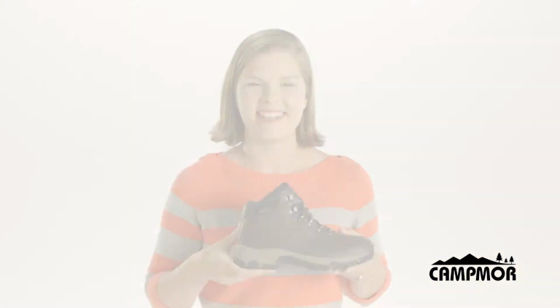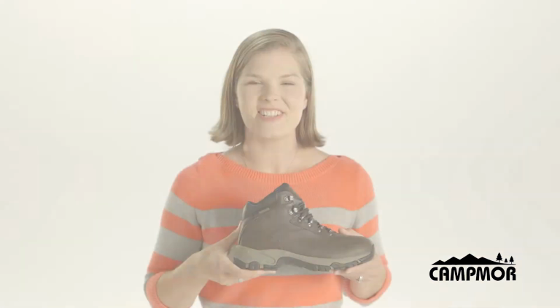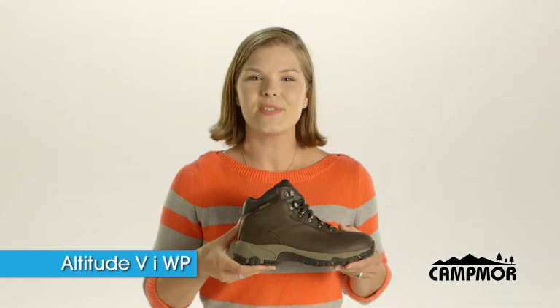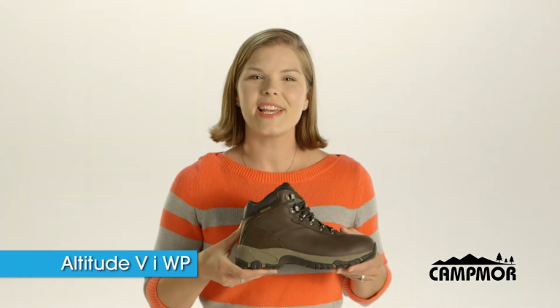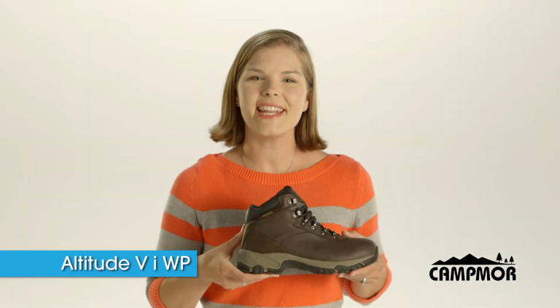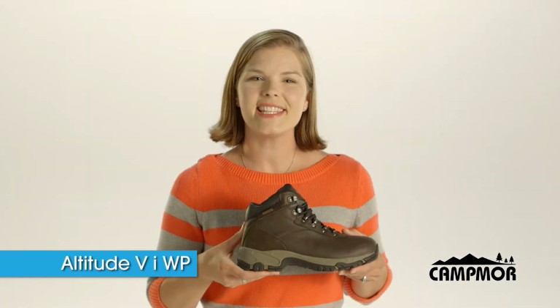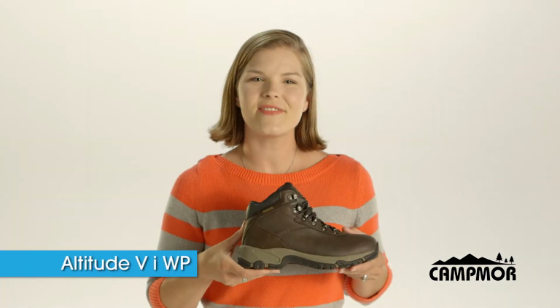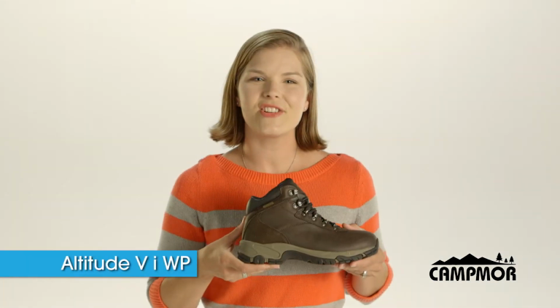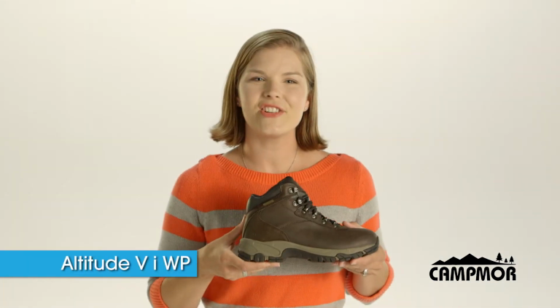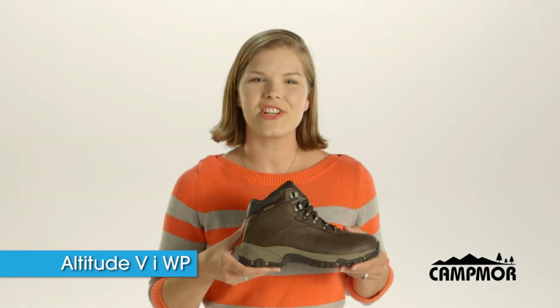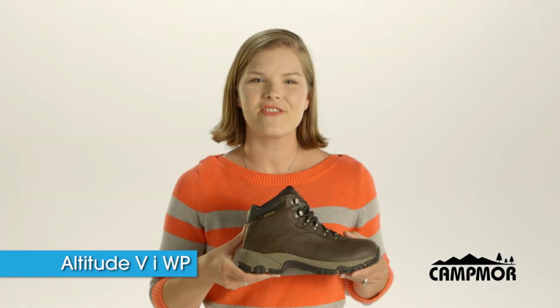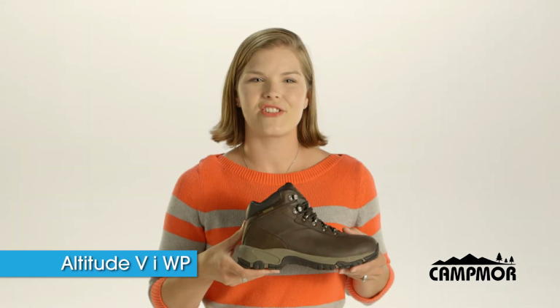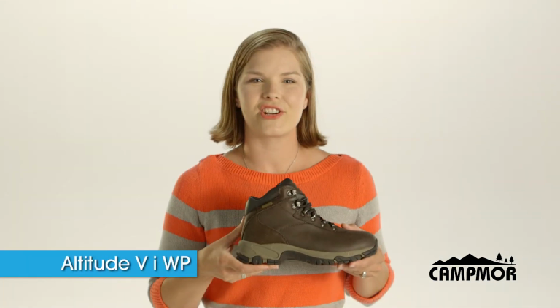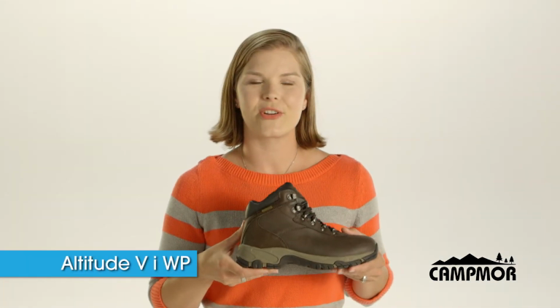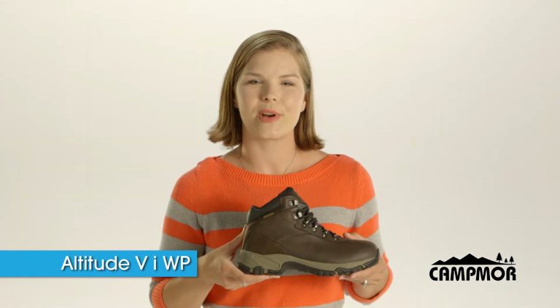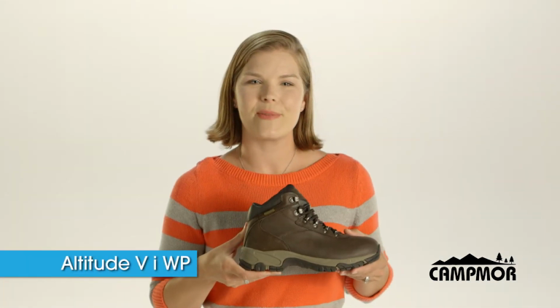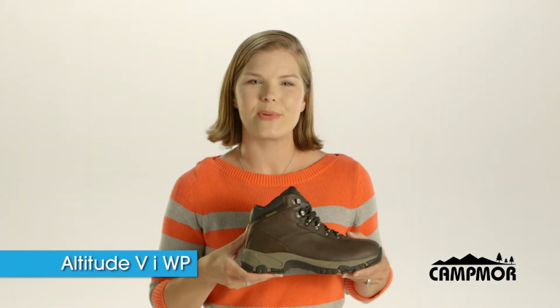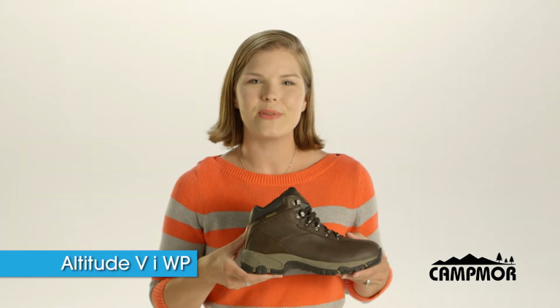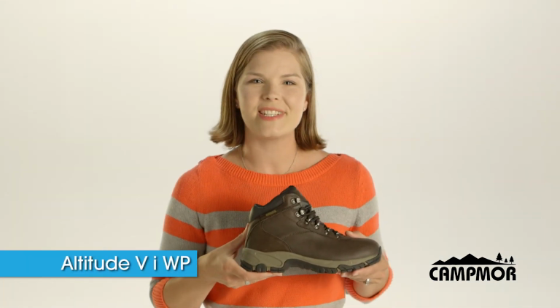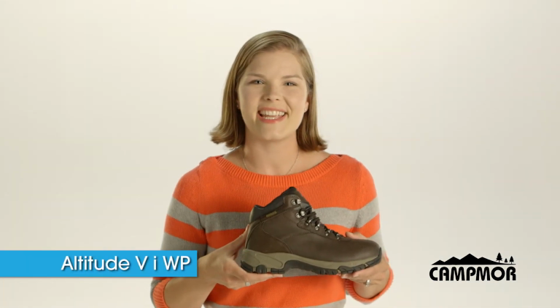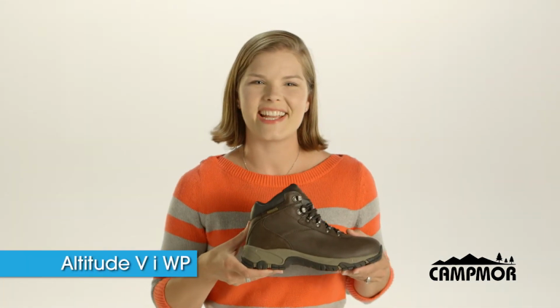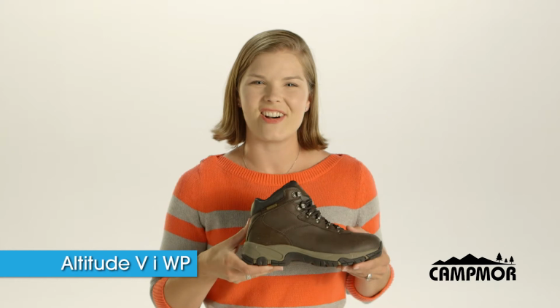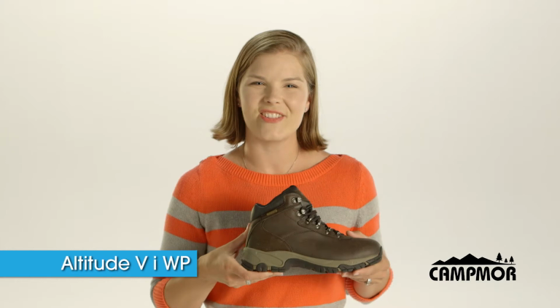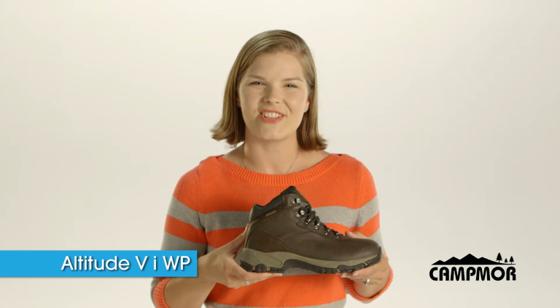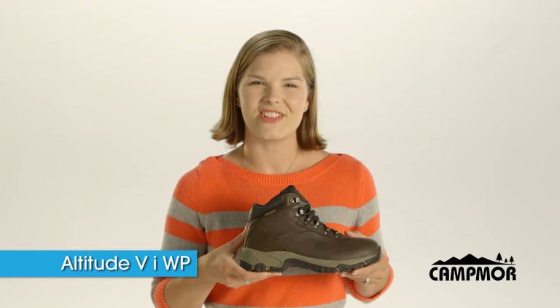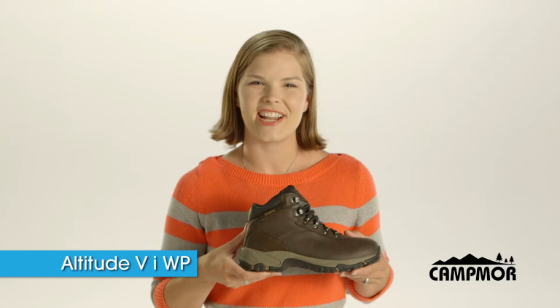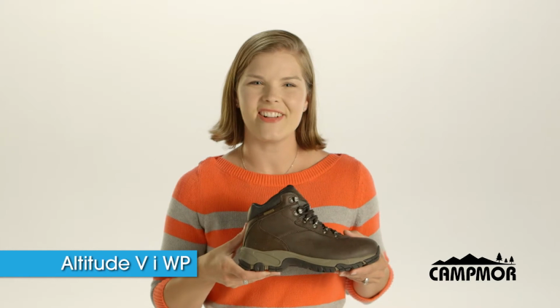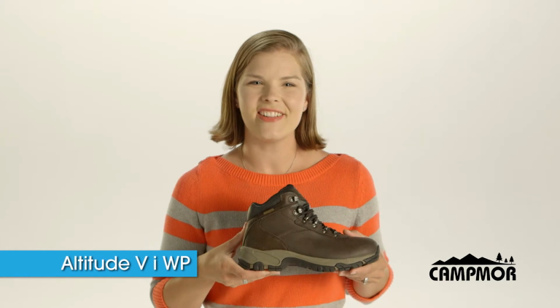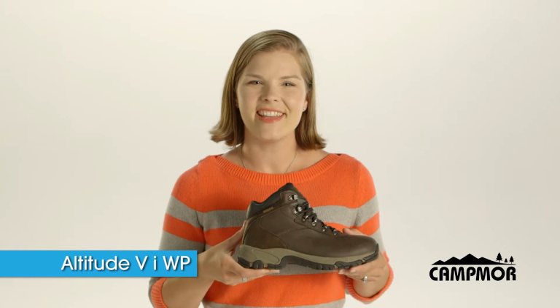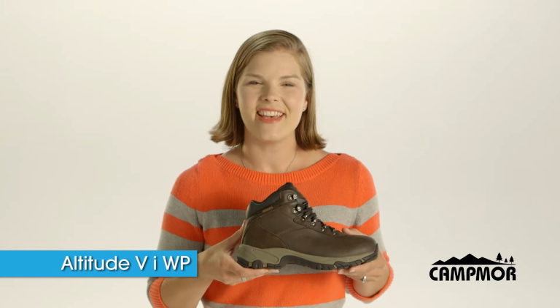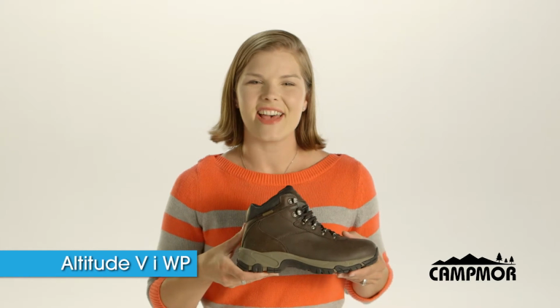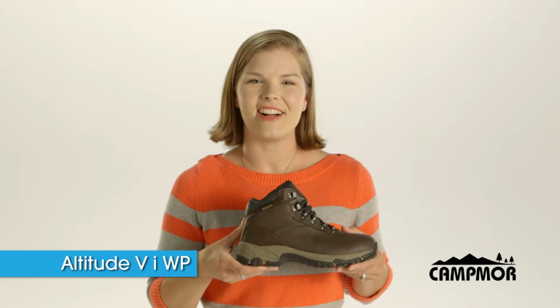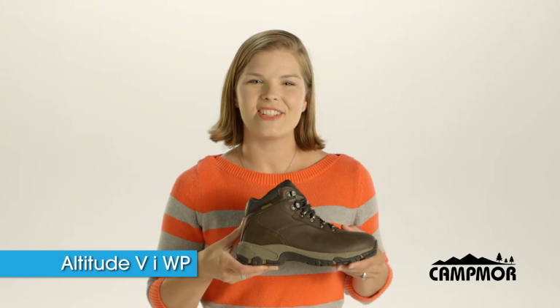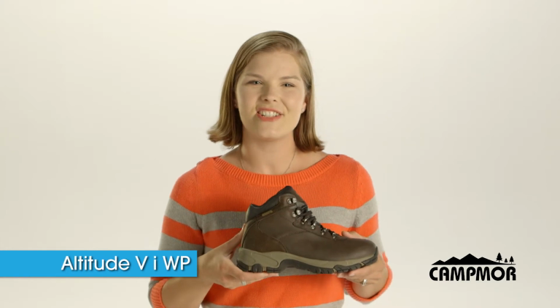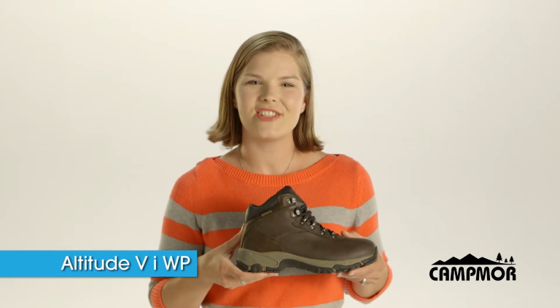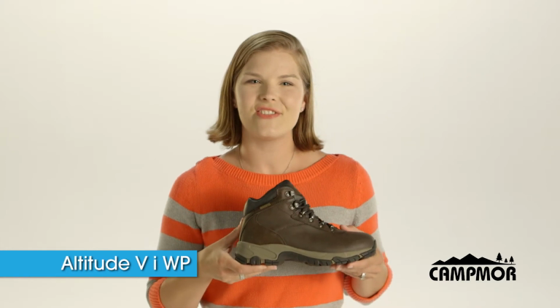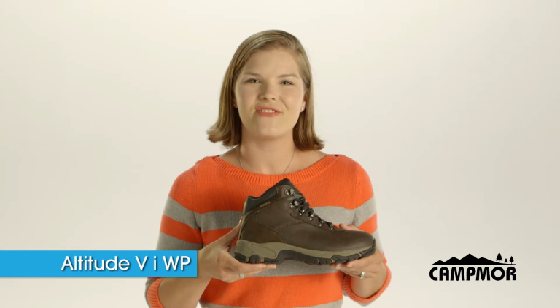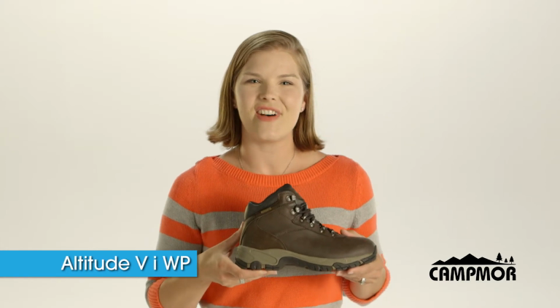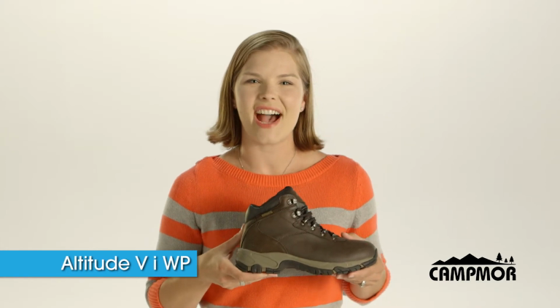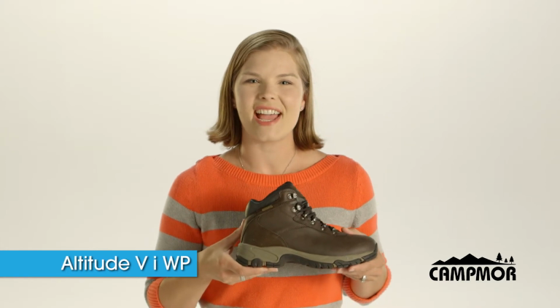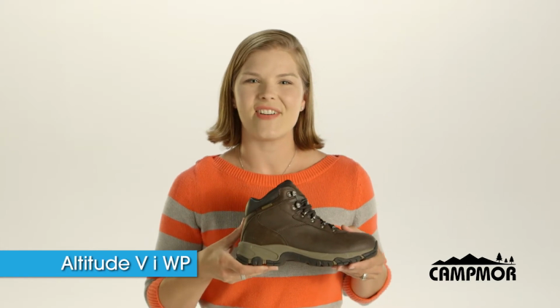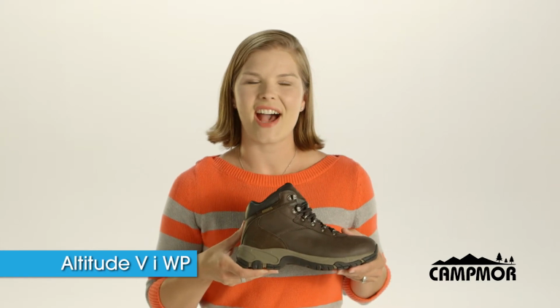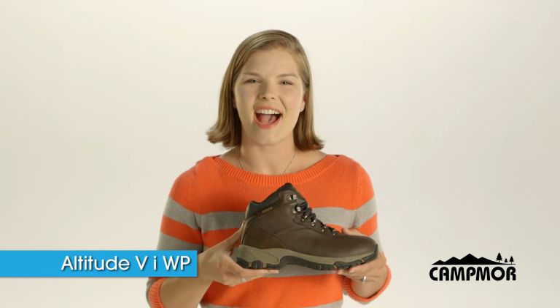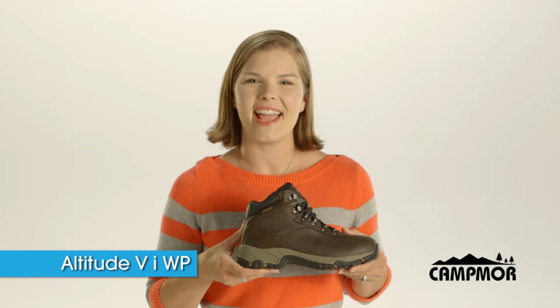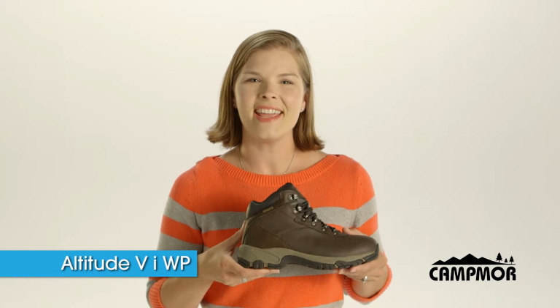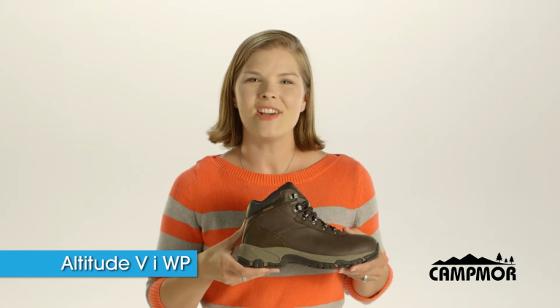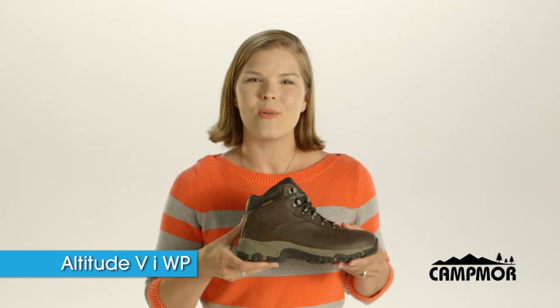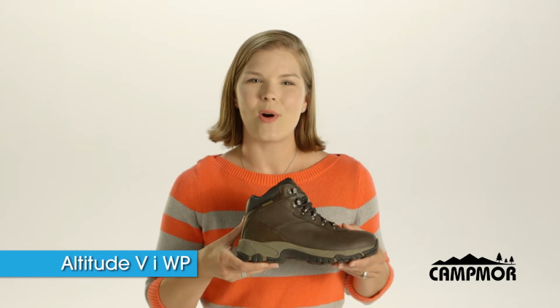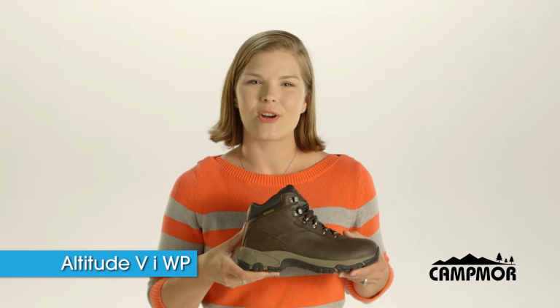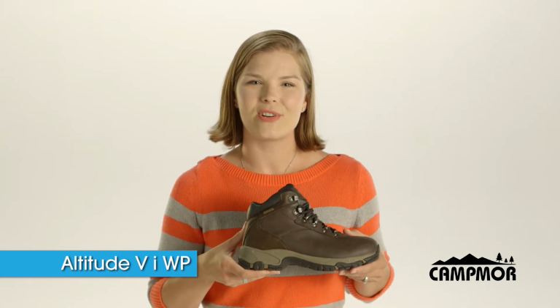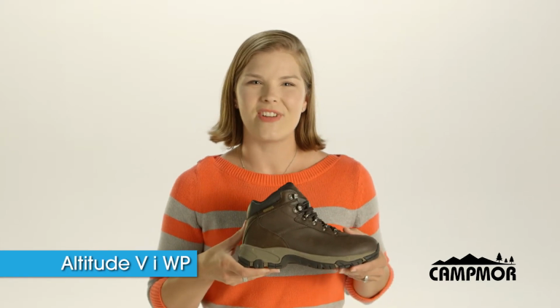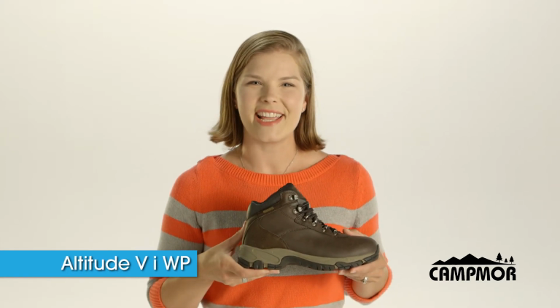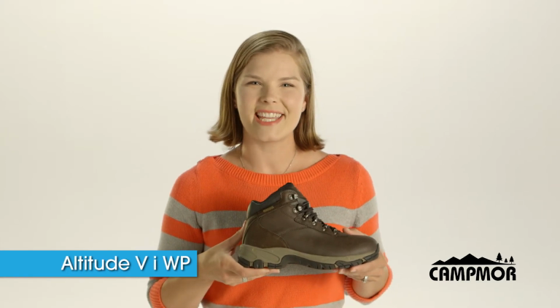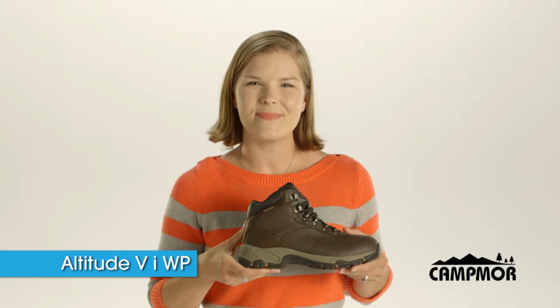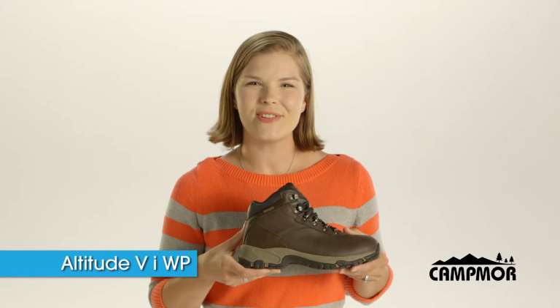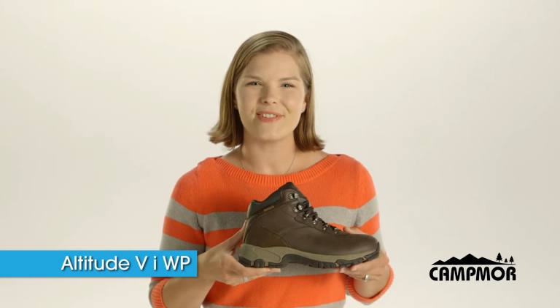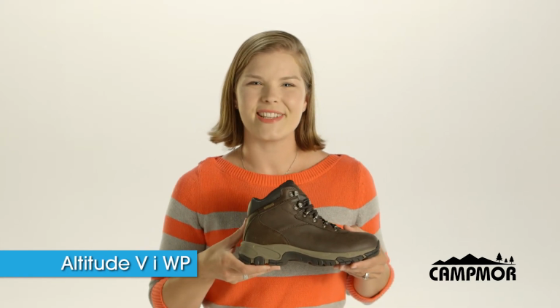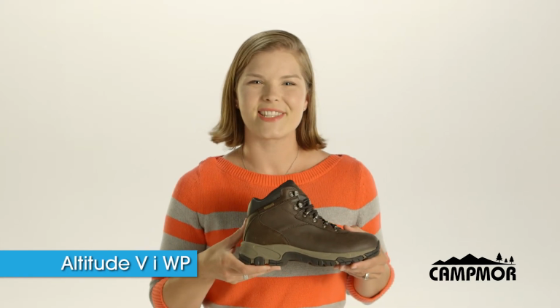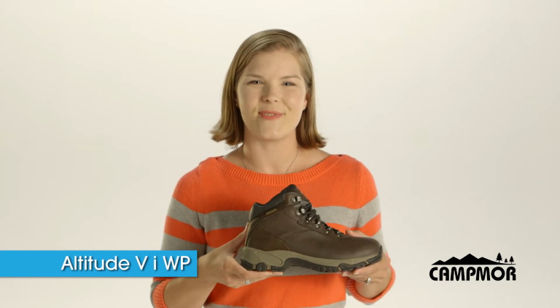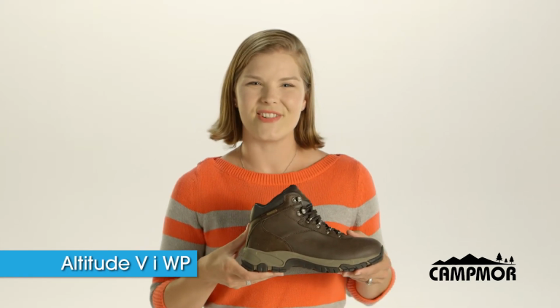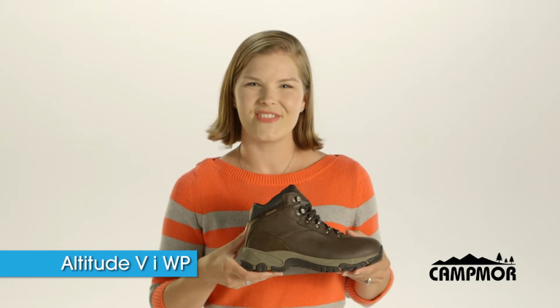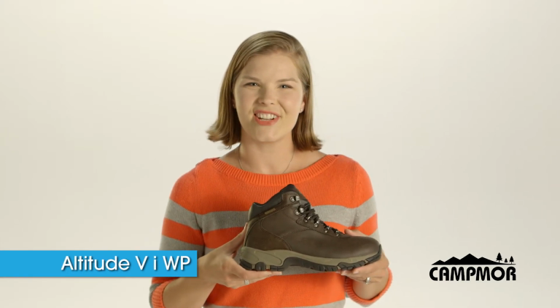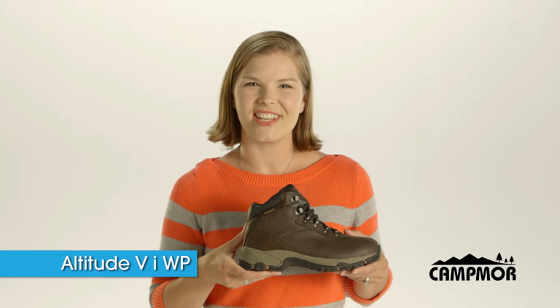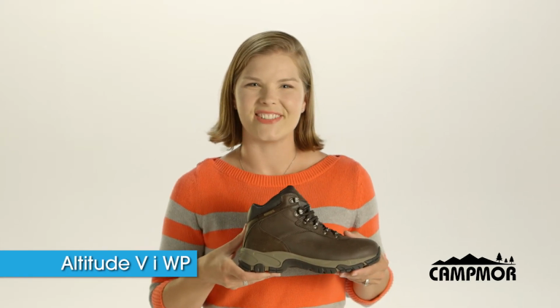So ladies, if you're looking for a great boot to take out on the trail, the Altitude 5i waterproof hiking boot is the one for you.